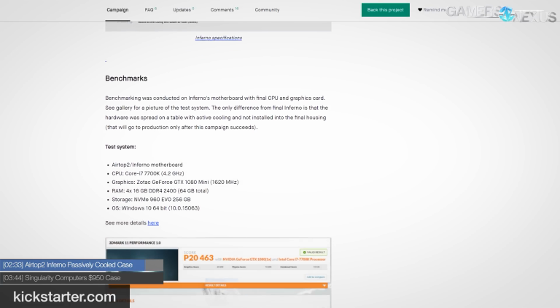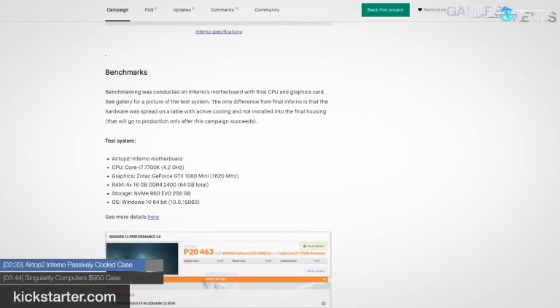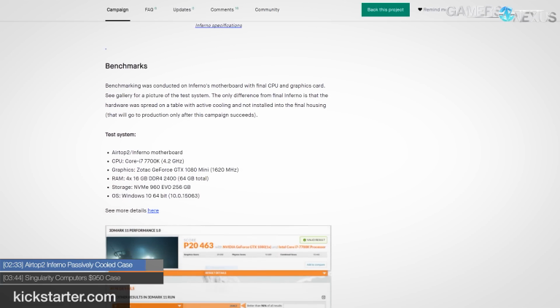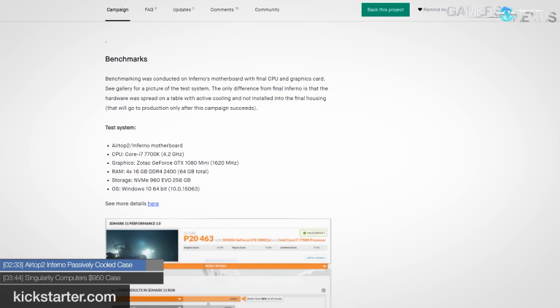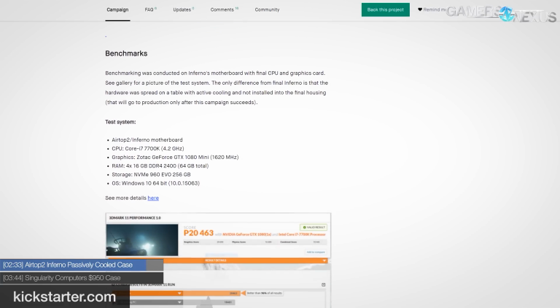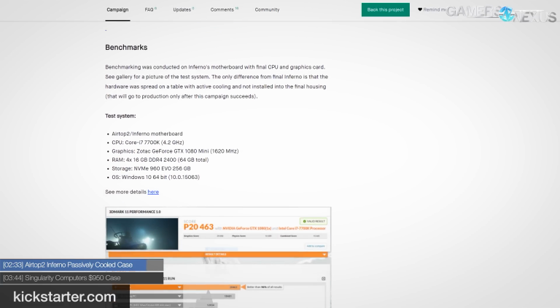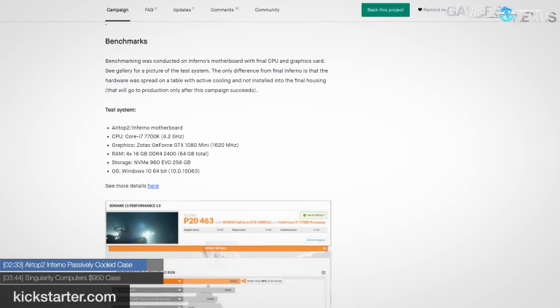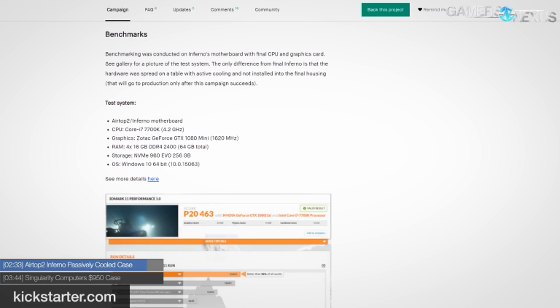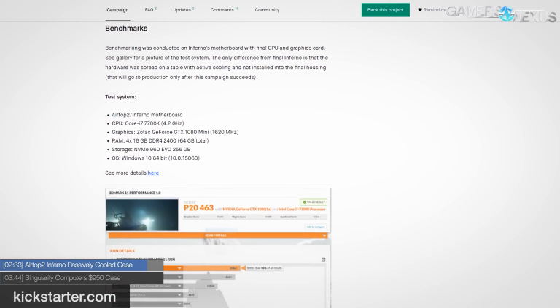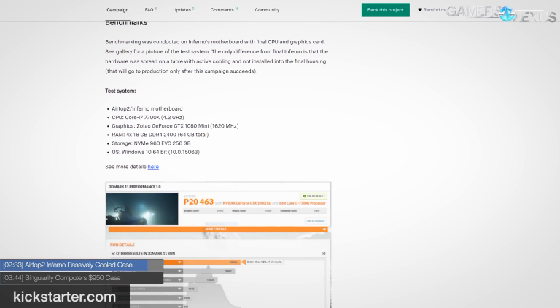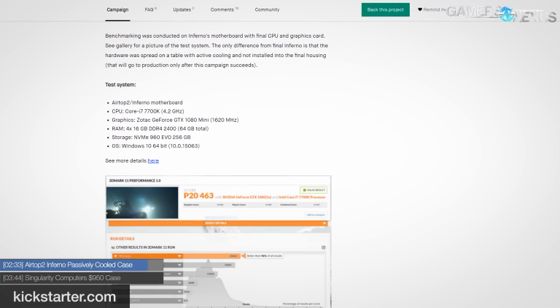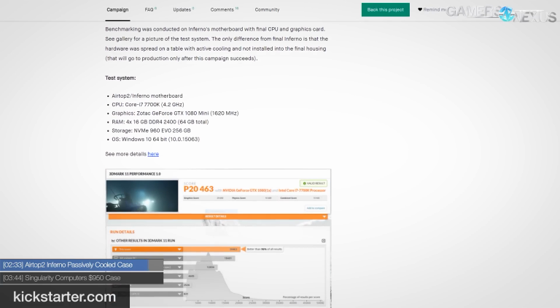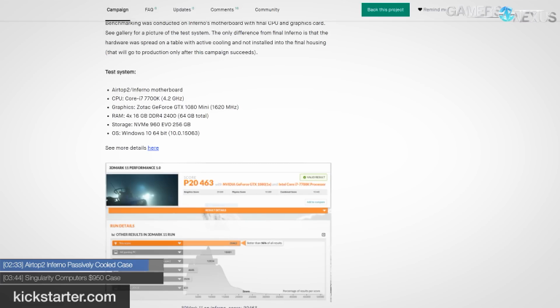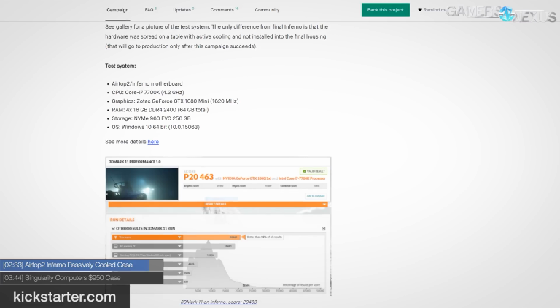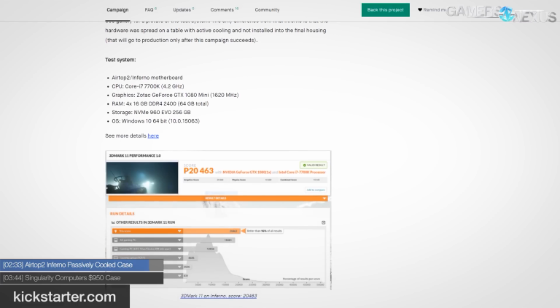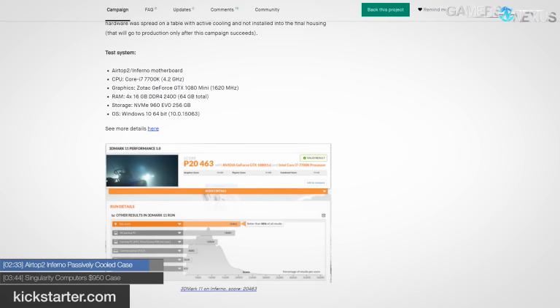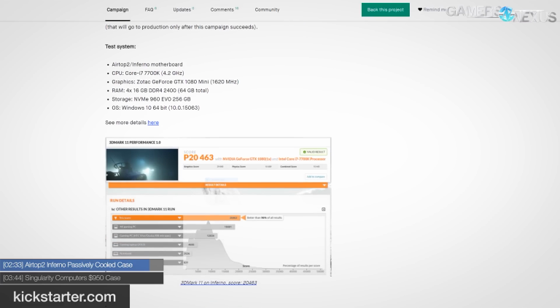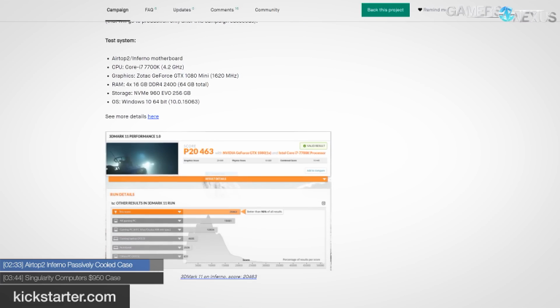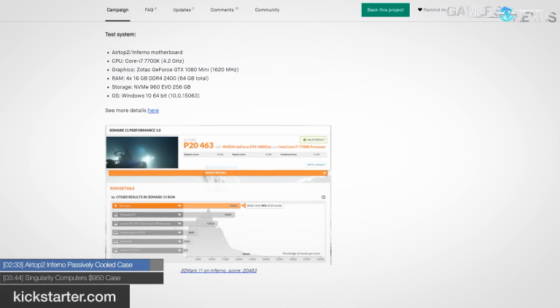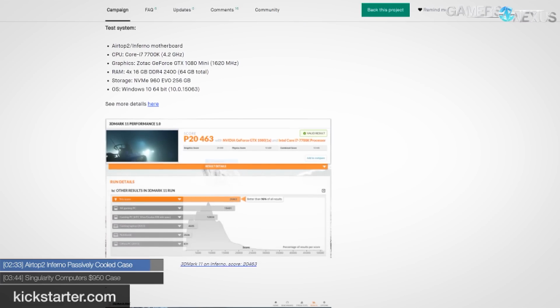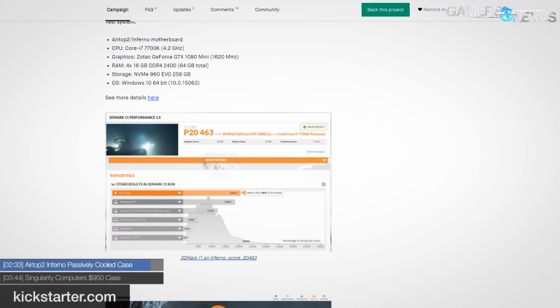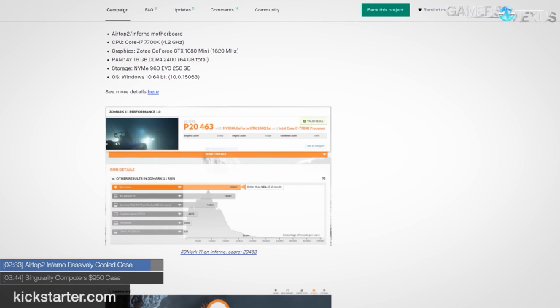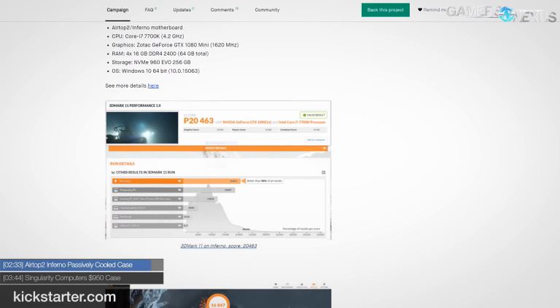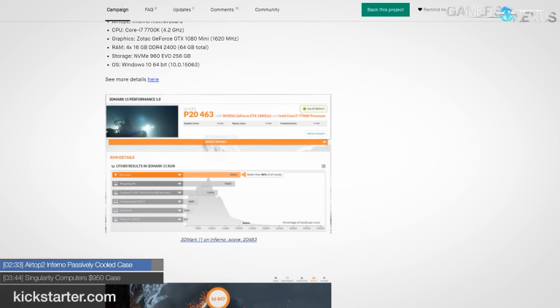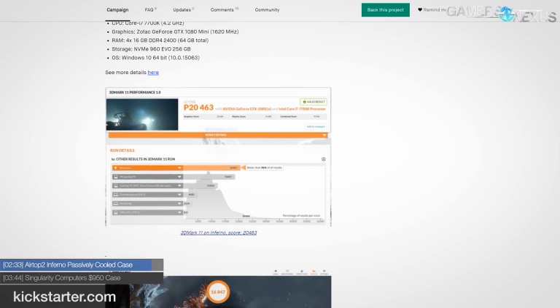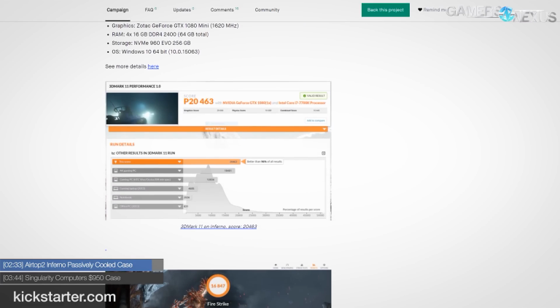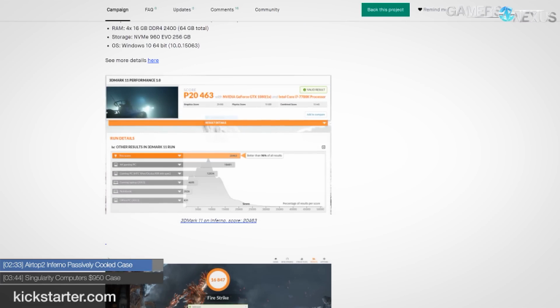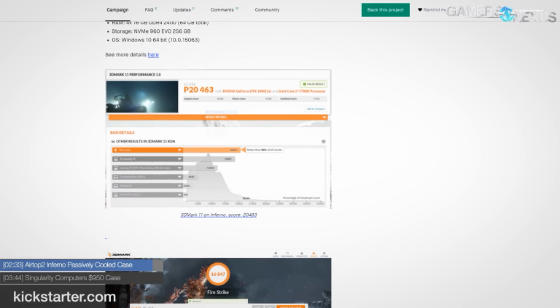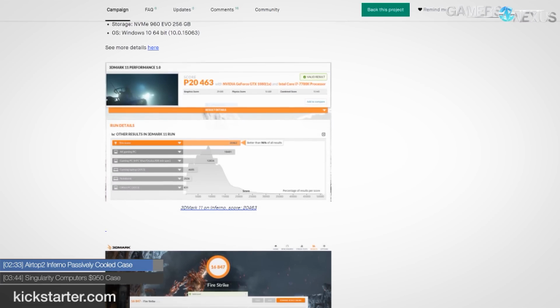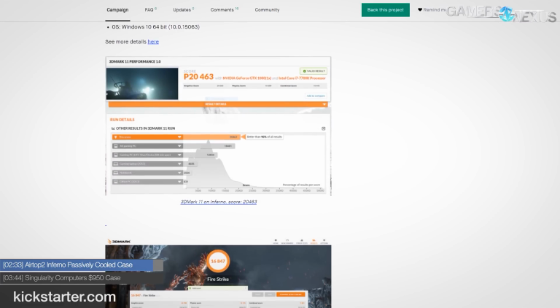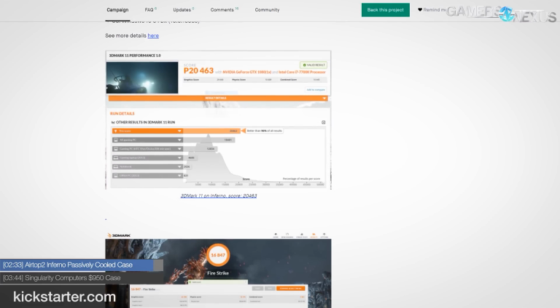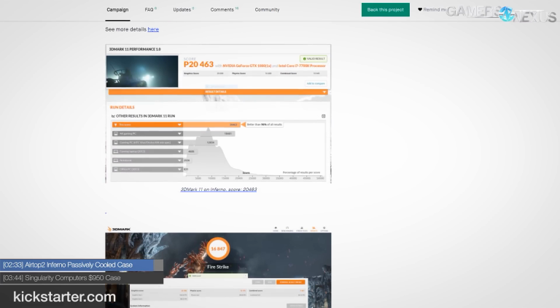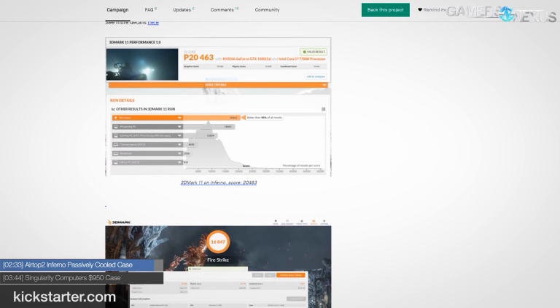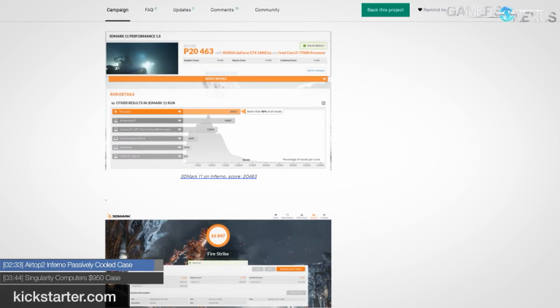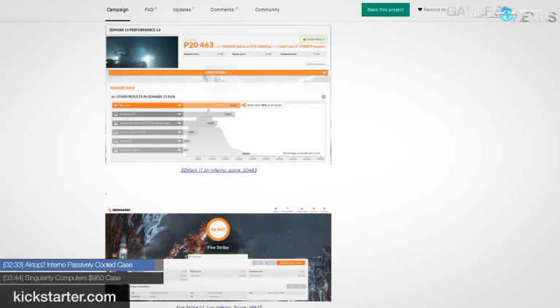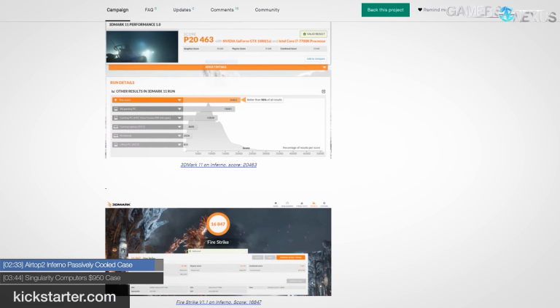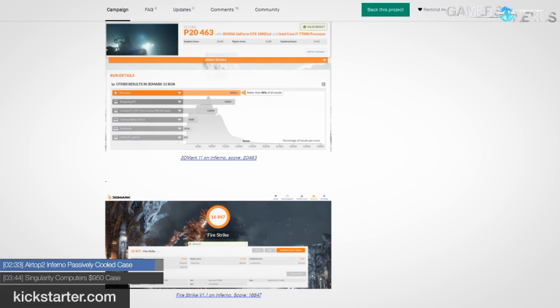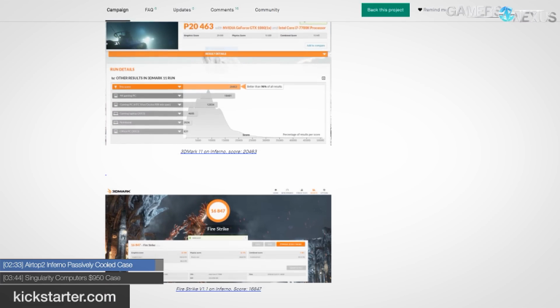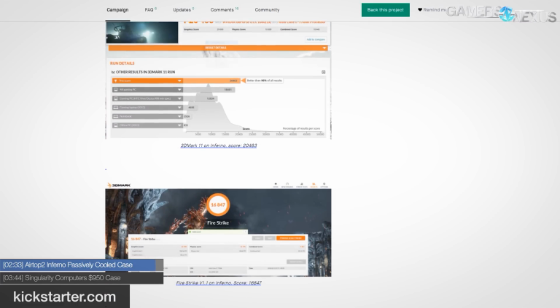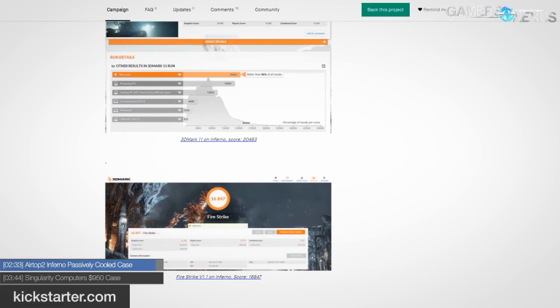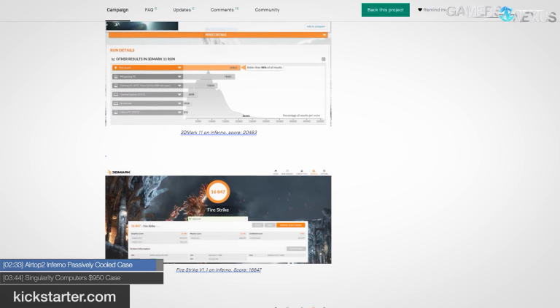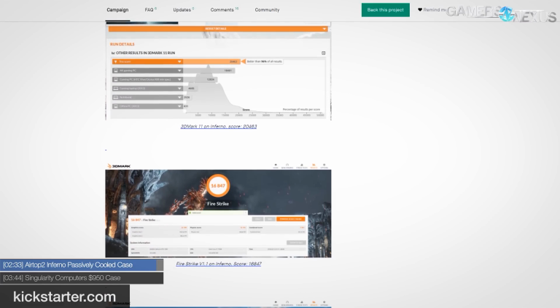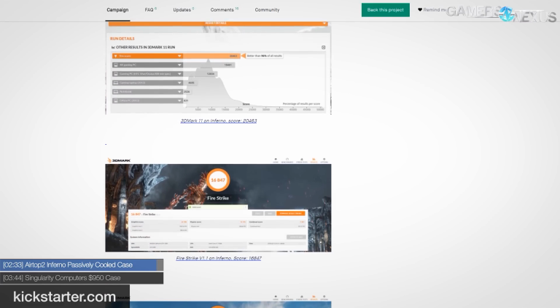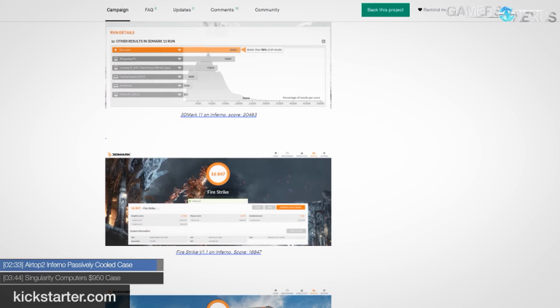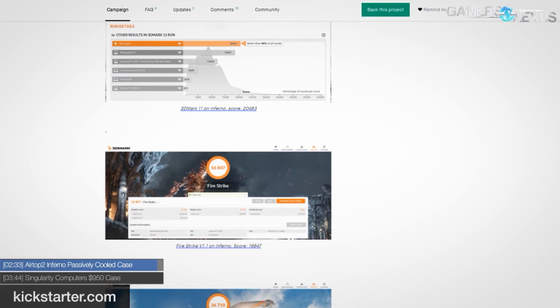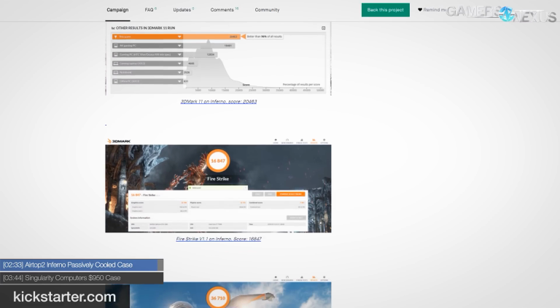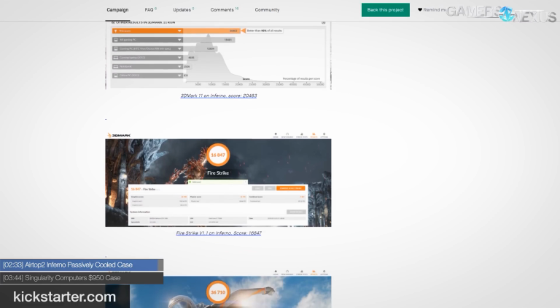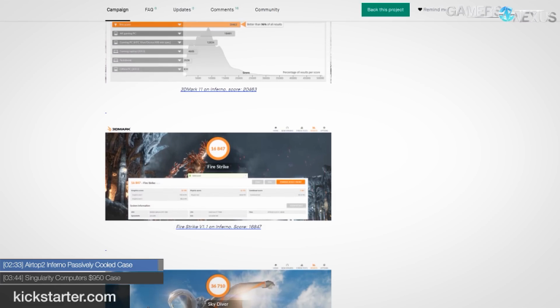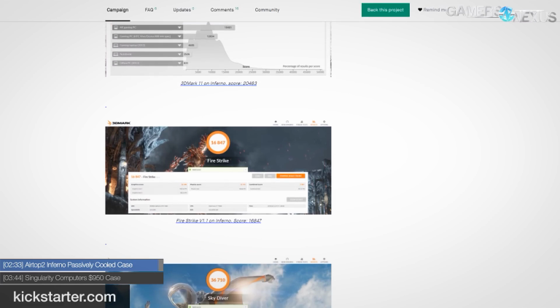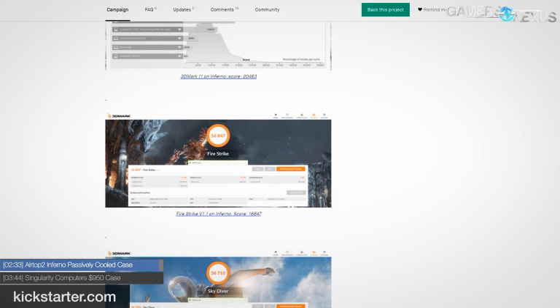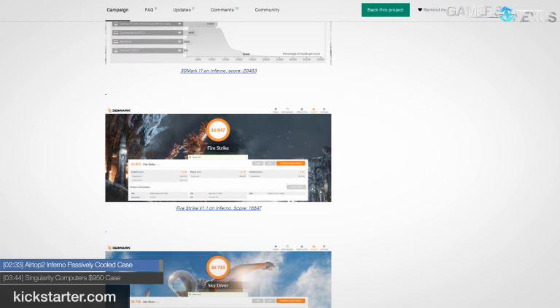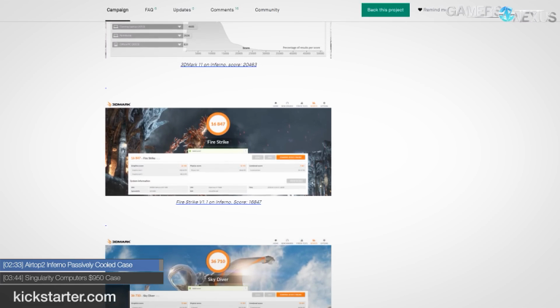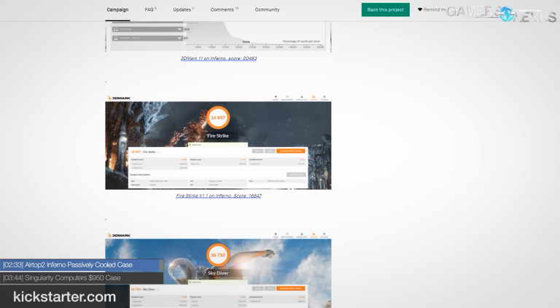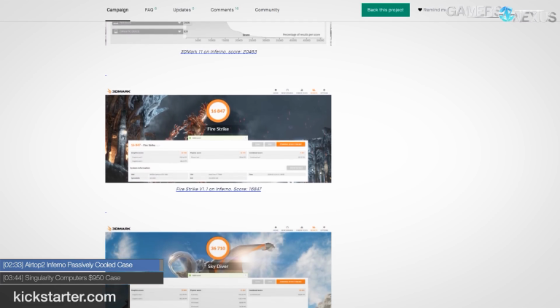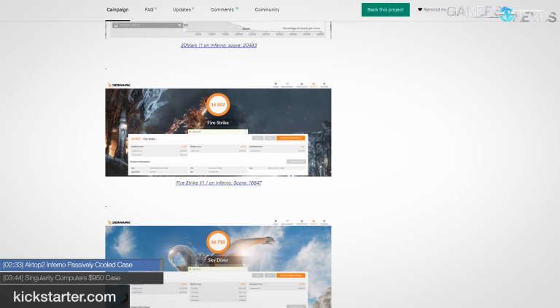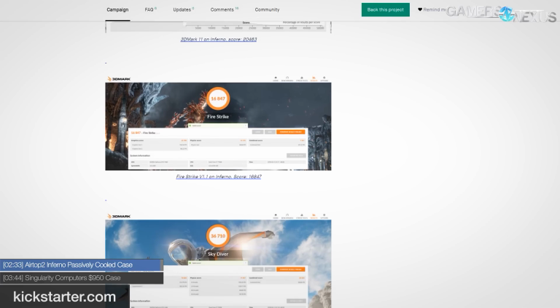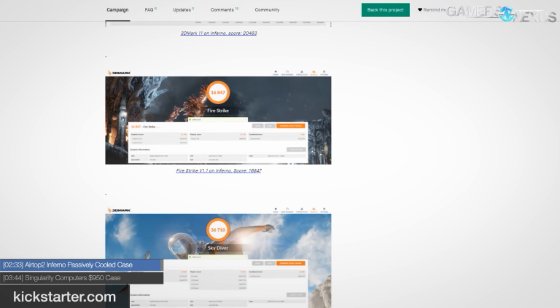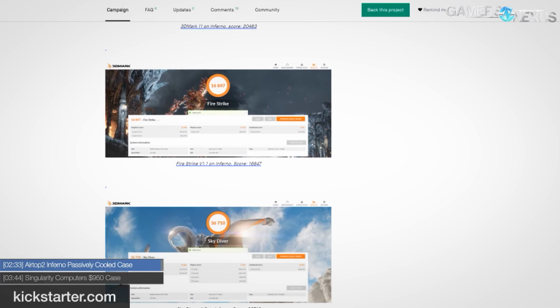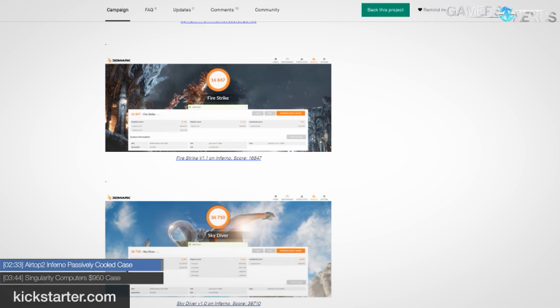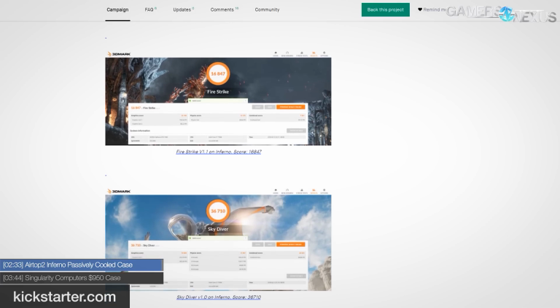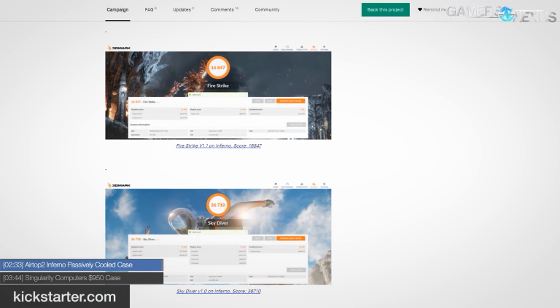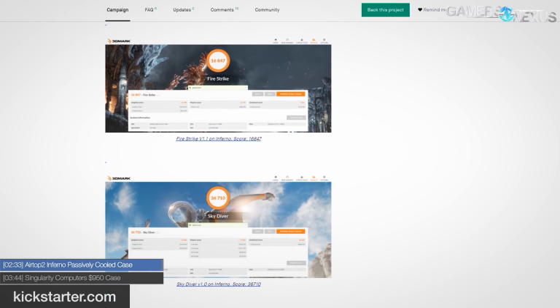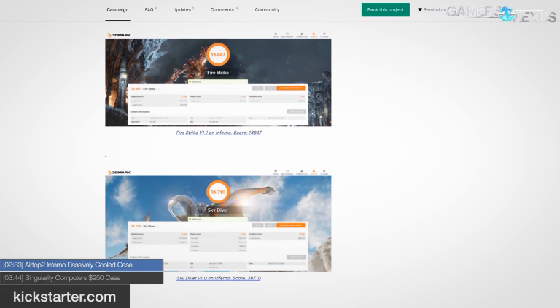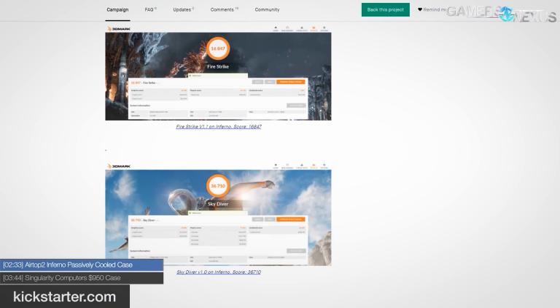The Airtop 2 Inferno is targeted for a June launch, likely at Computex. We don't have pricing yet, but it looks interesting at the least.